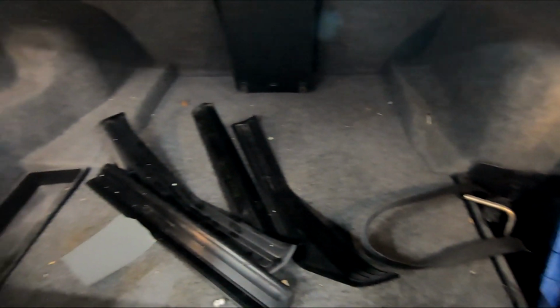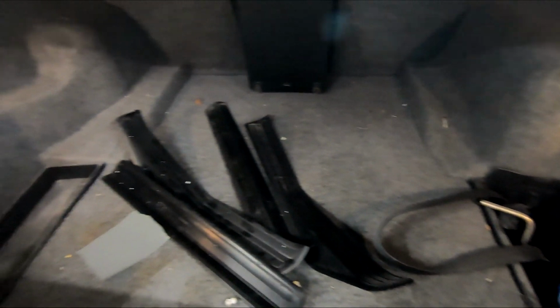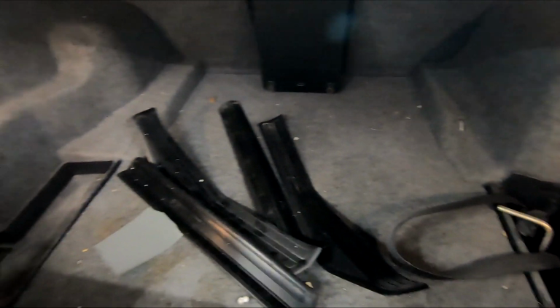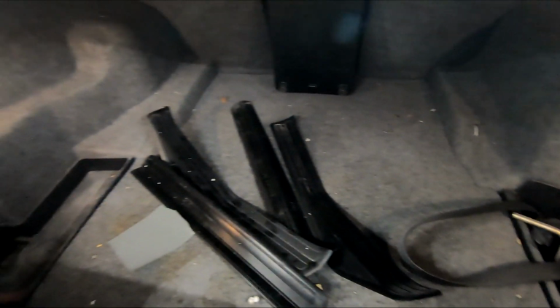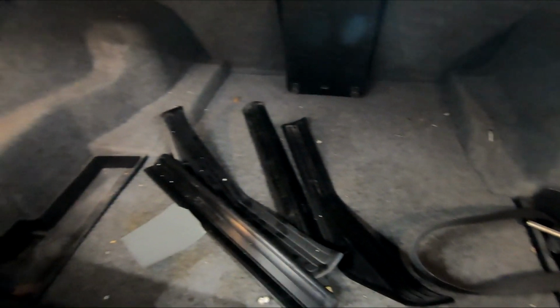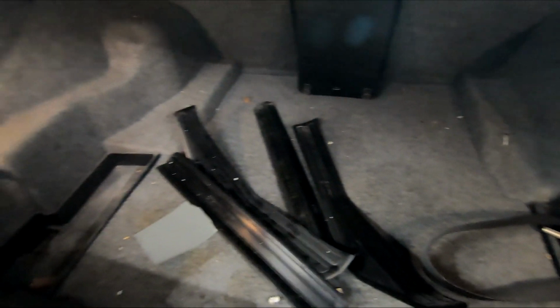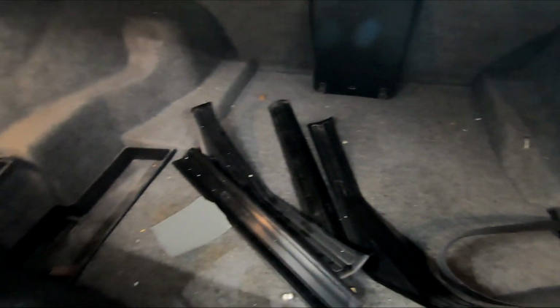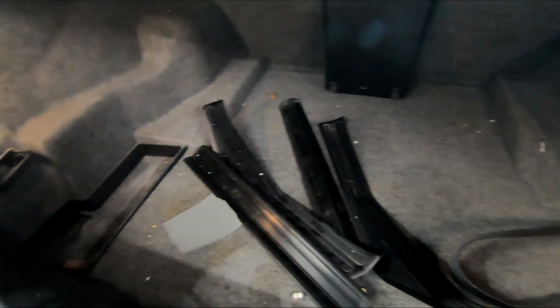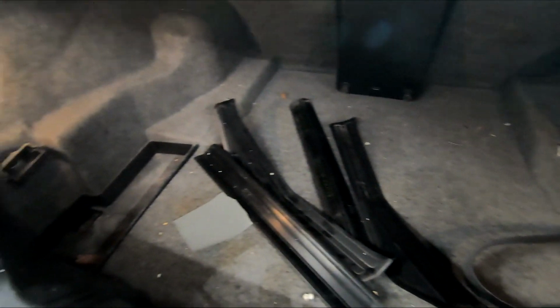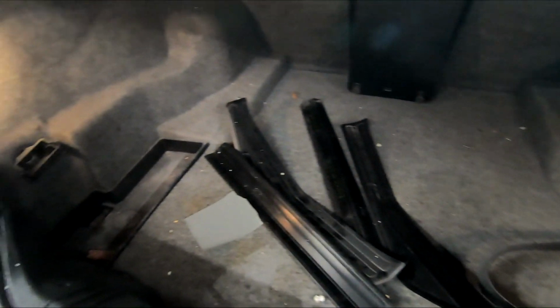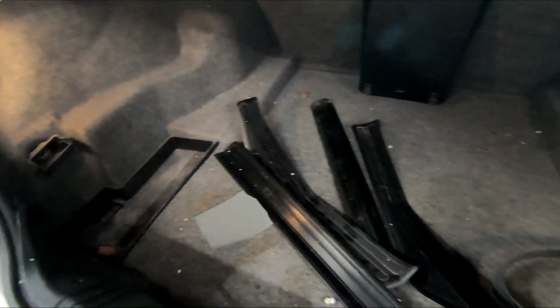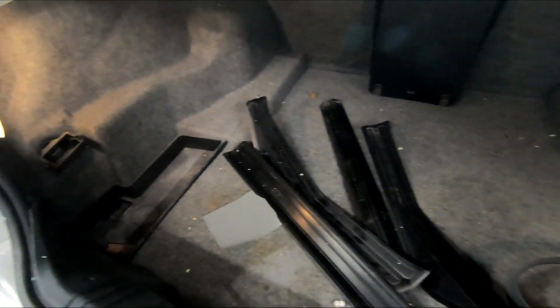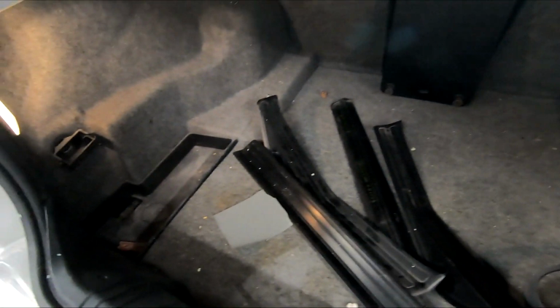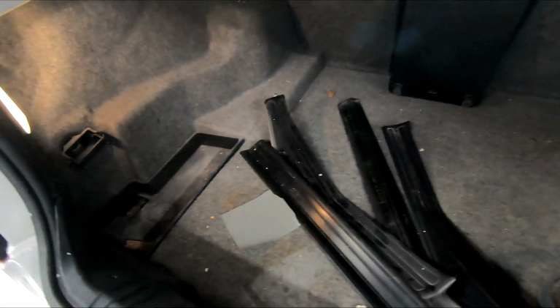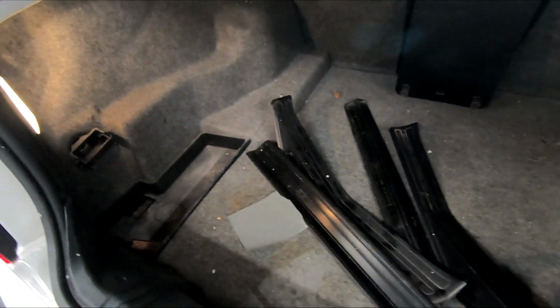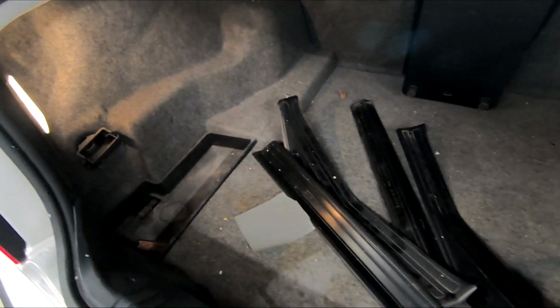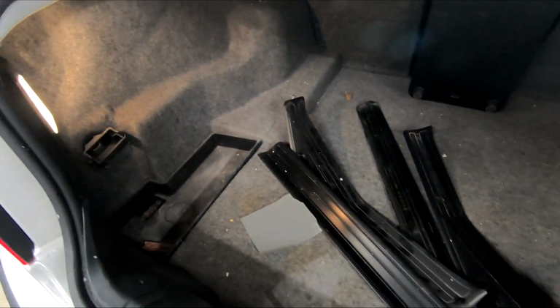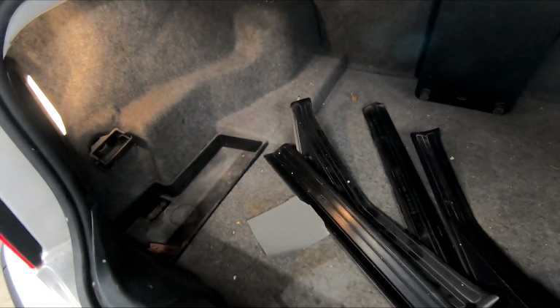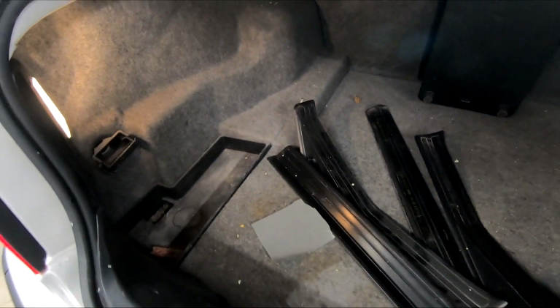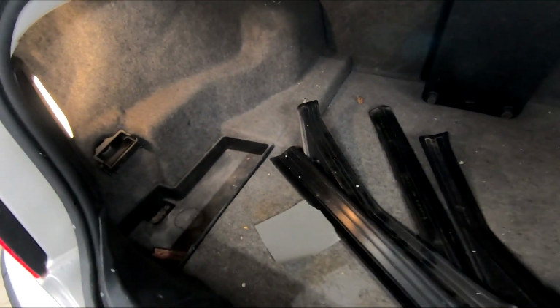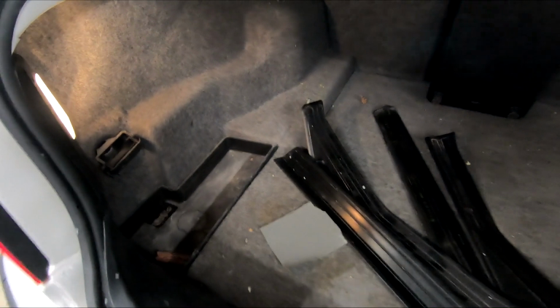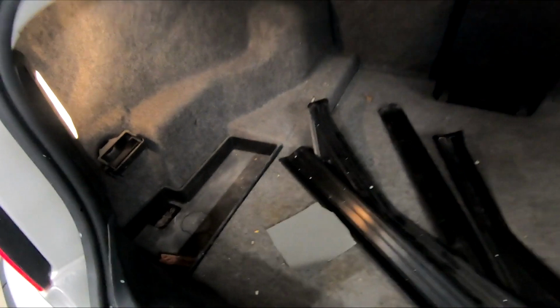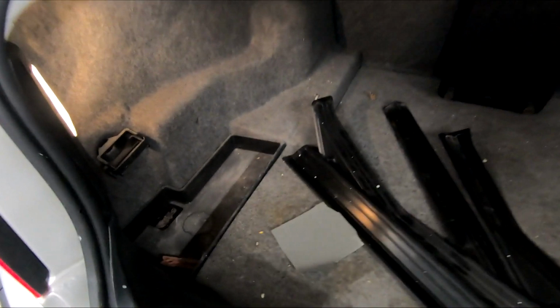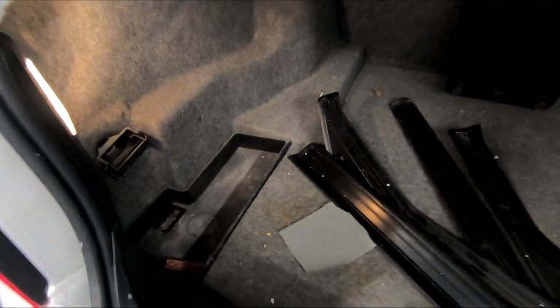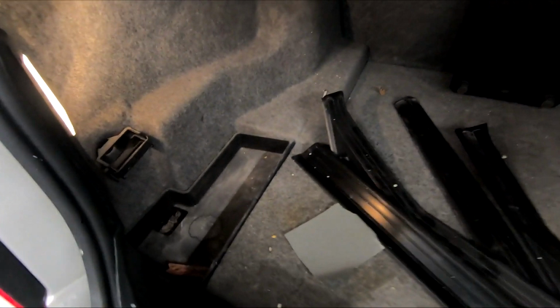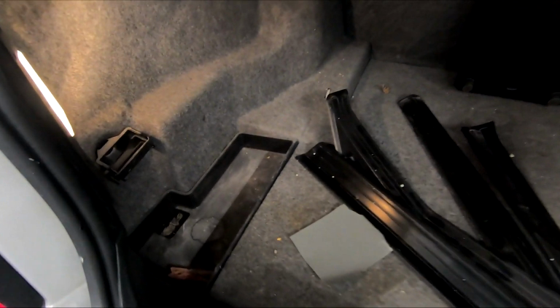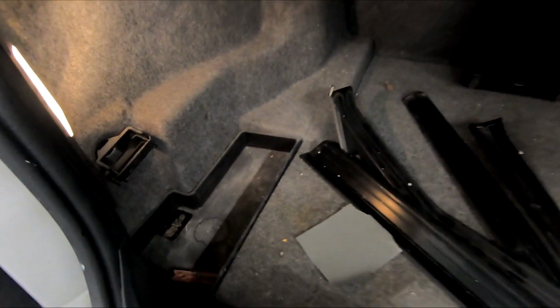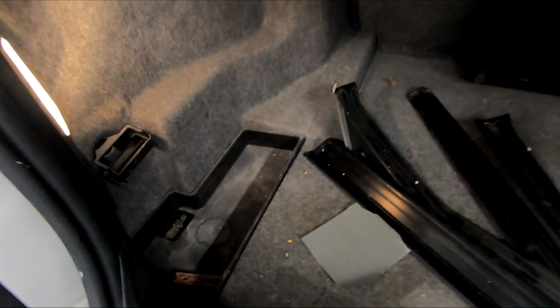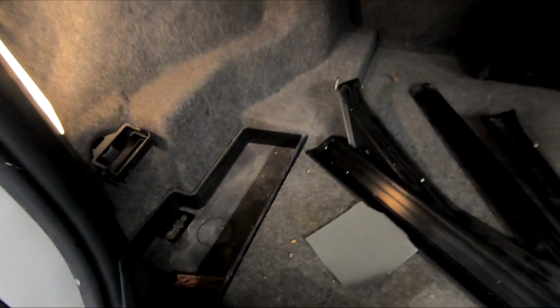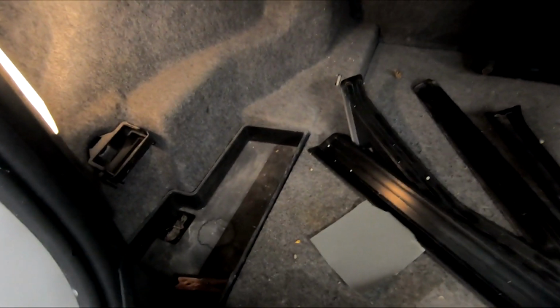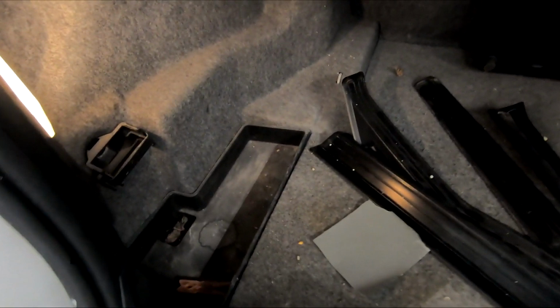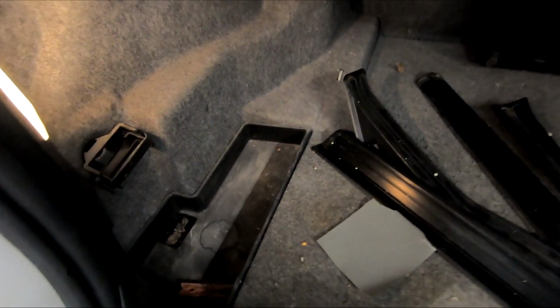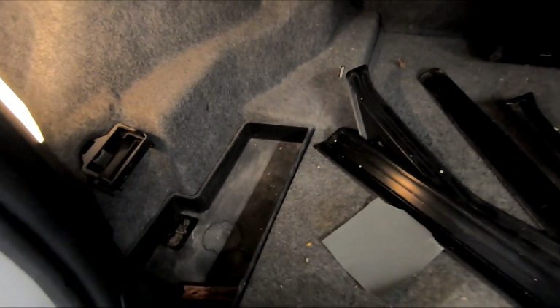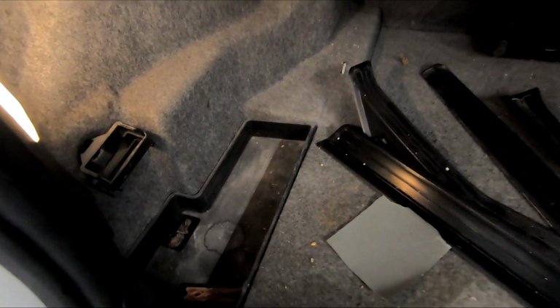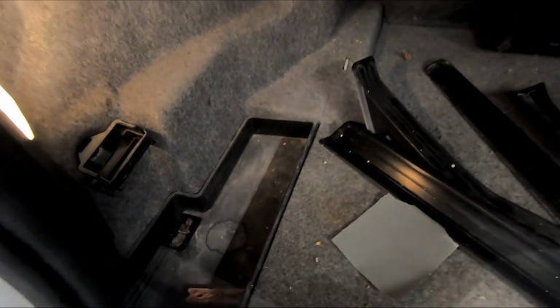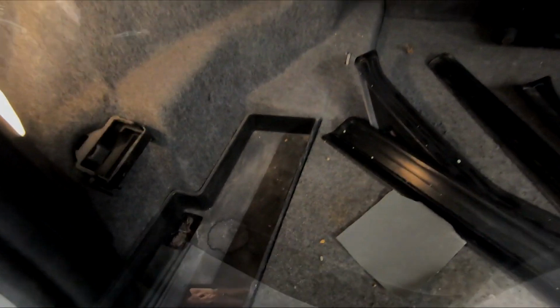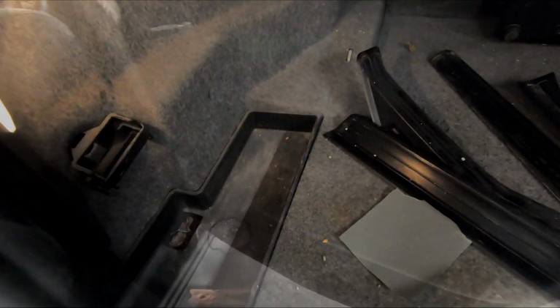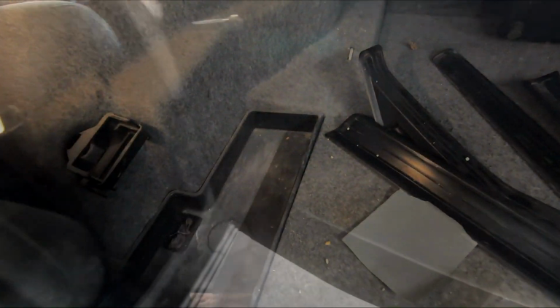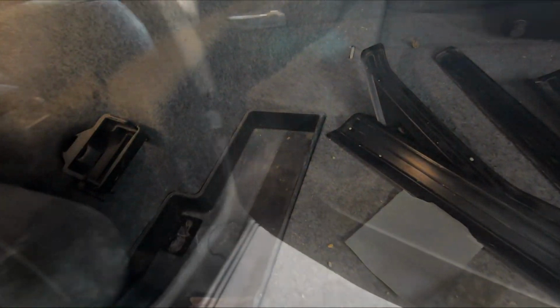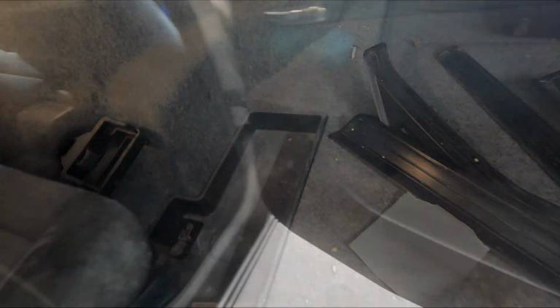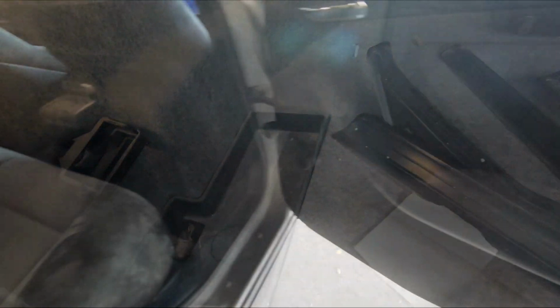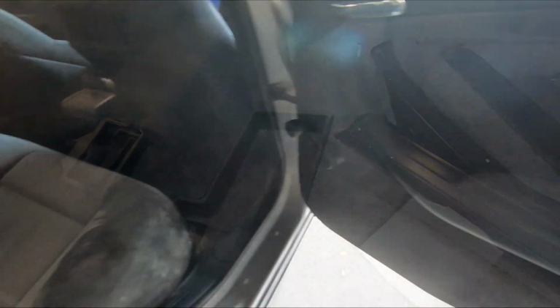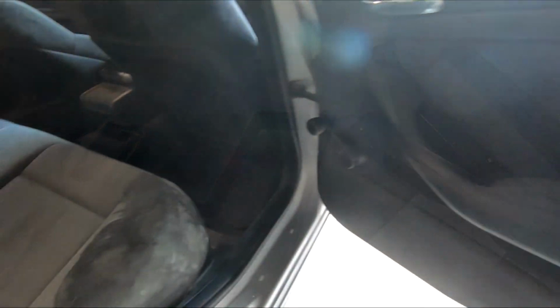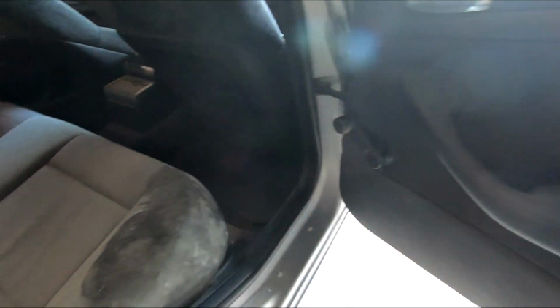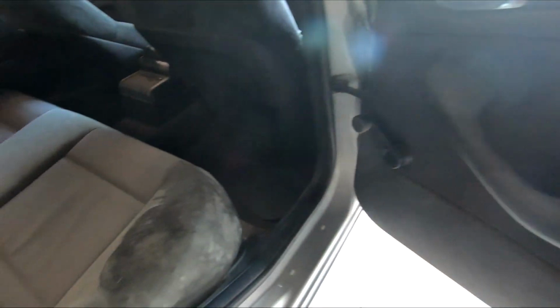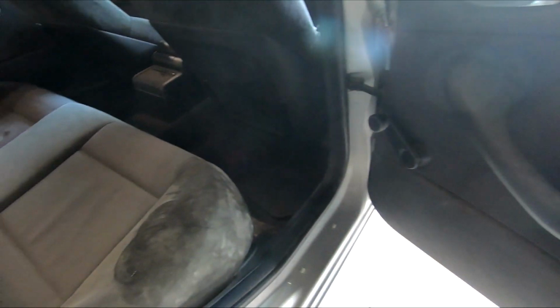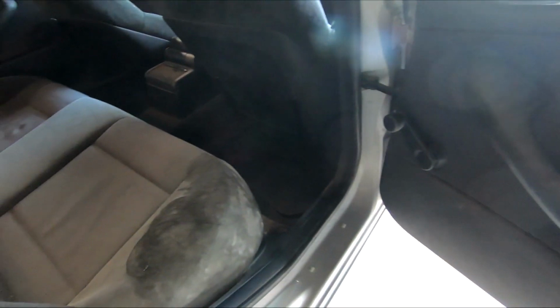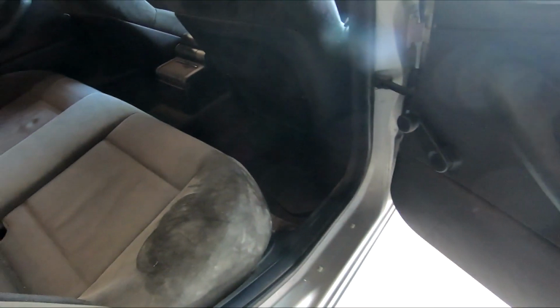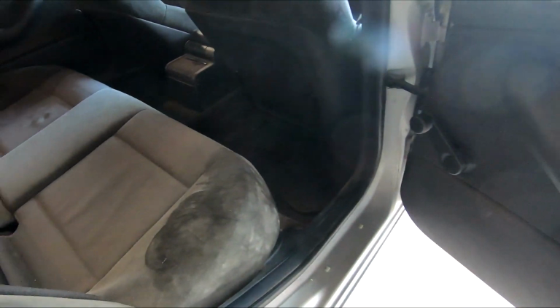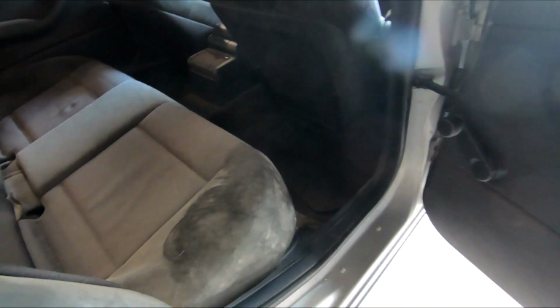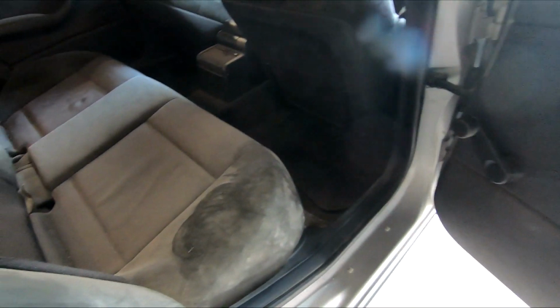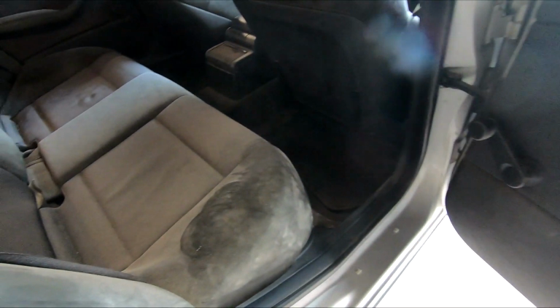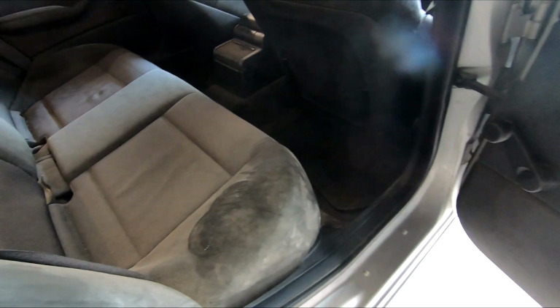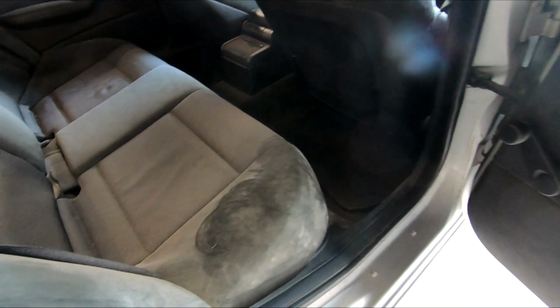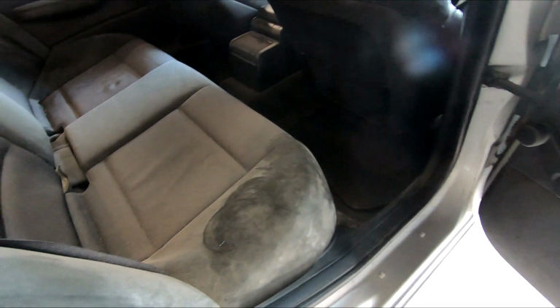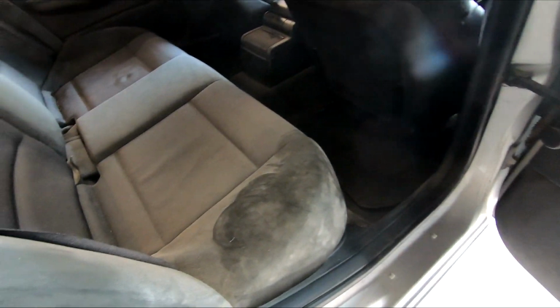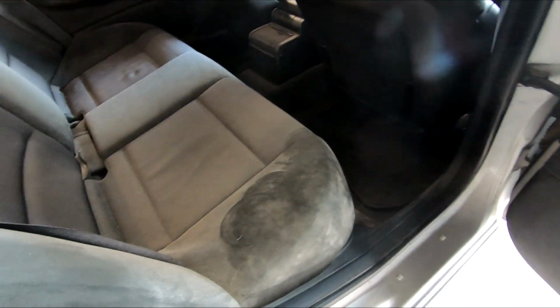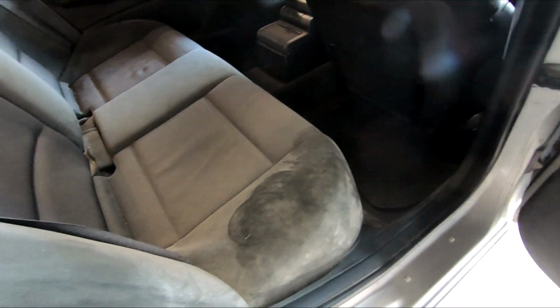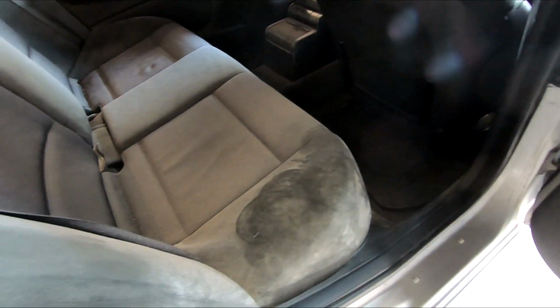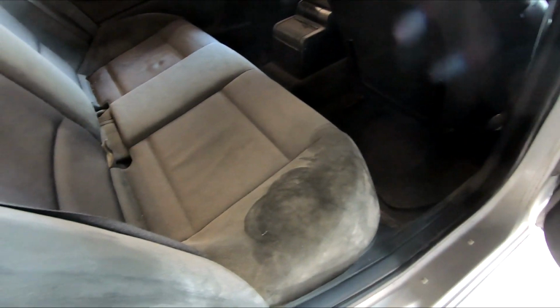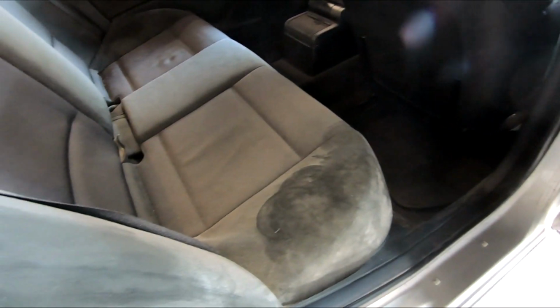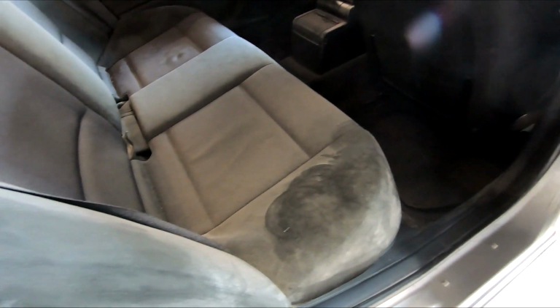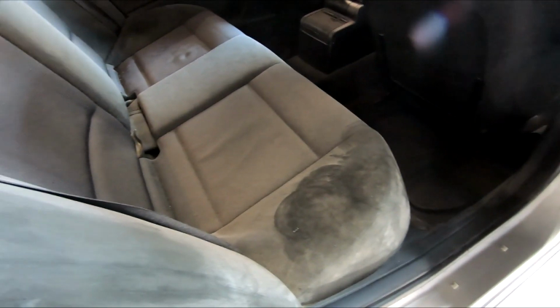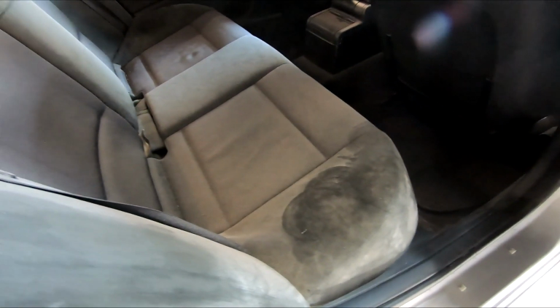Hello everyone, welcome back to BeamerHead. In this video, the interior of the E46 gets sorted.